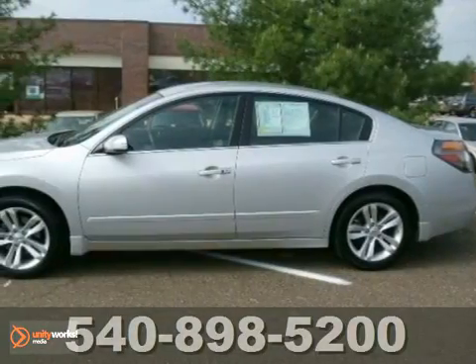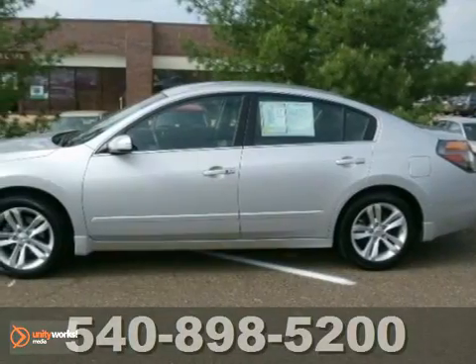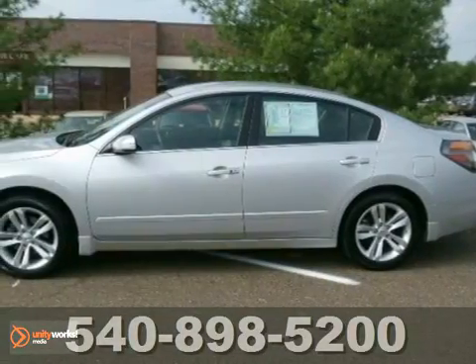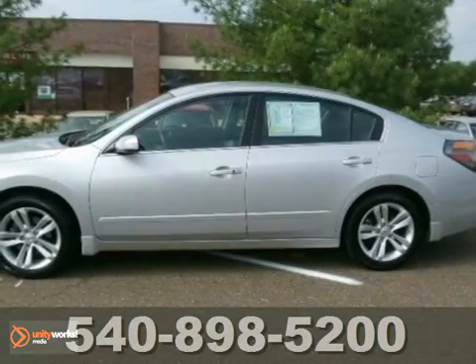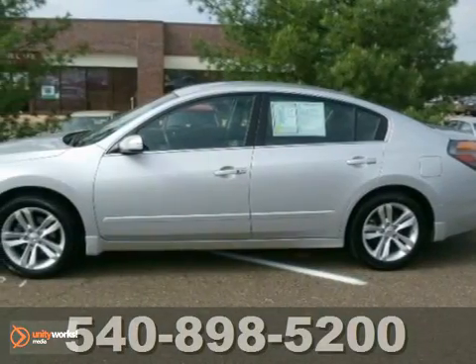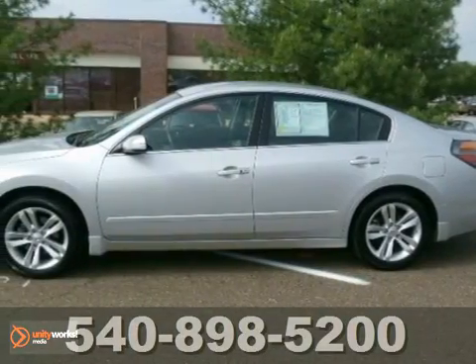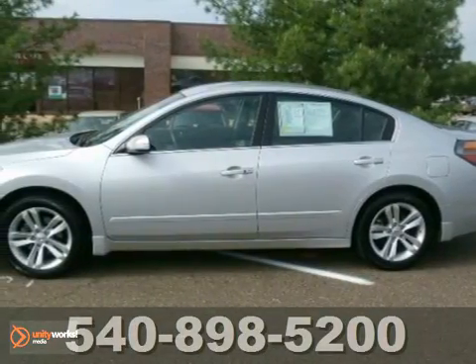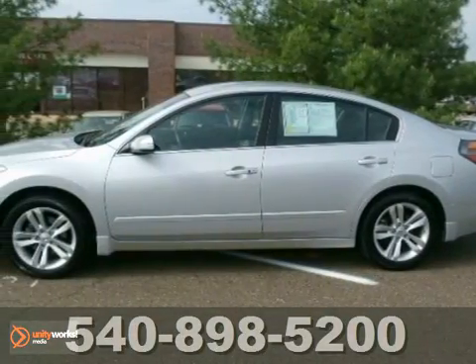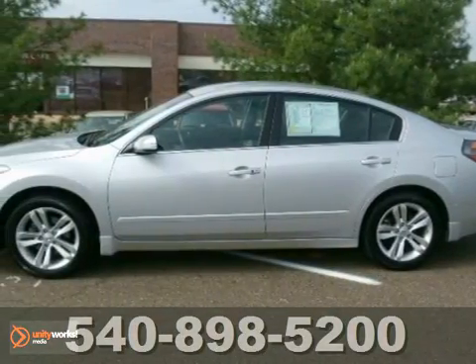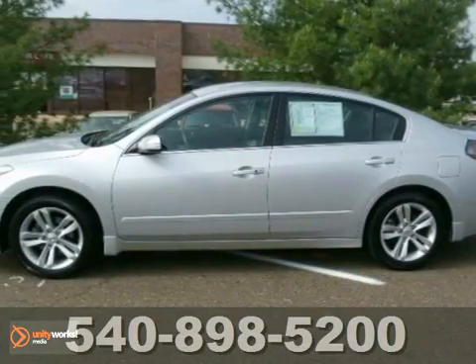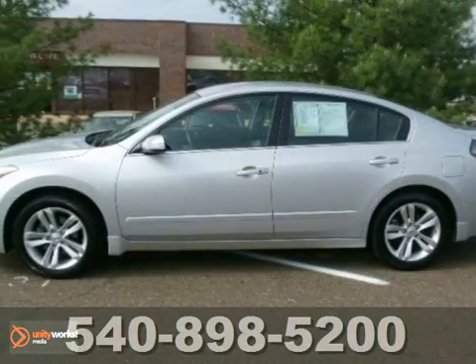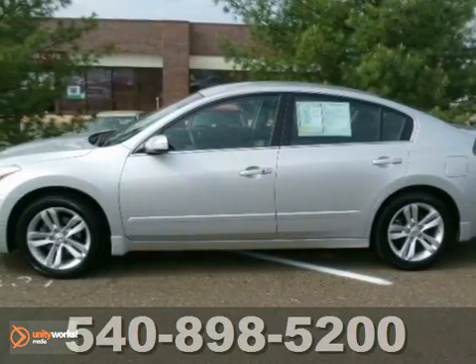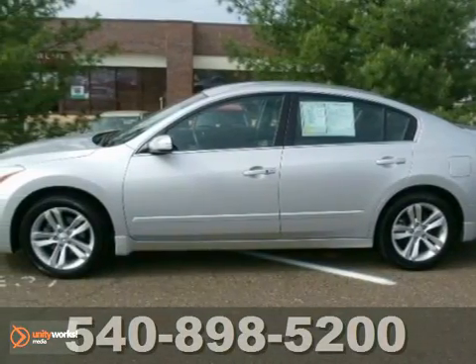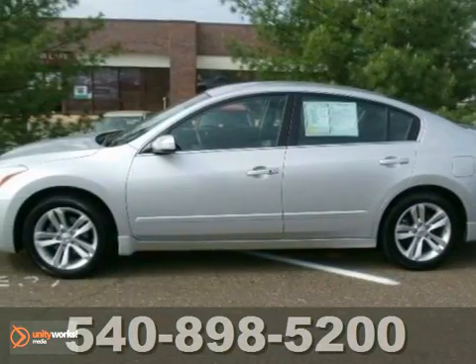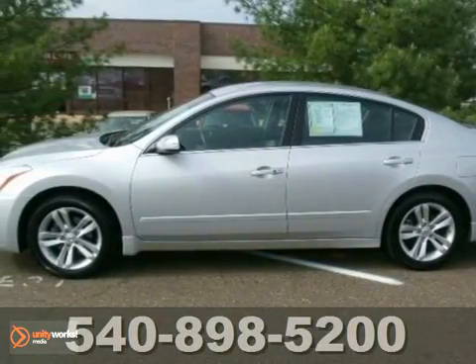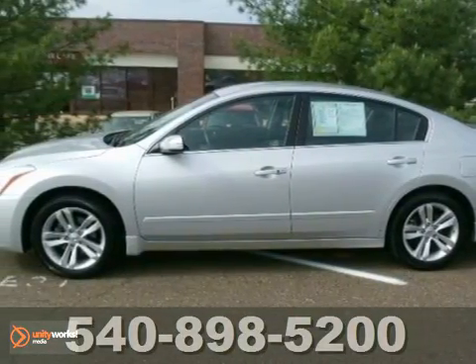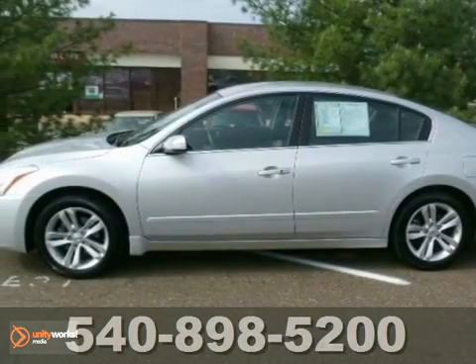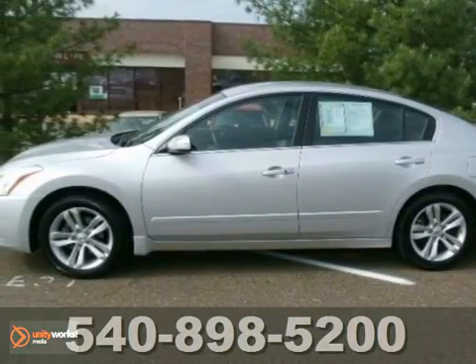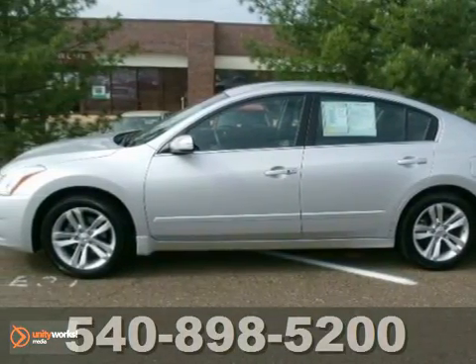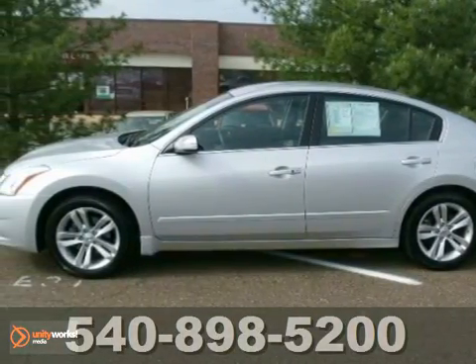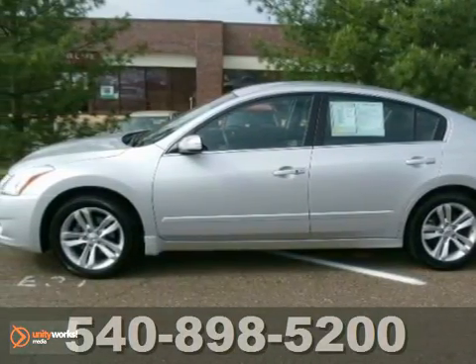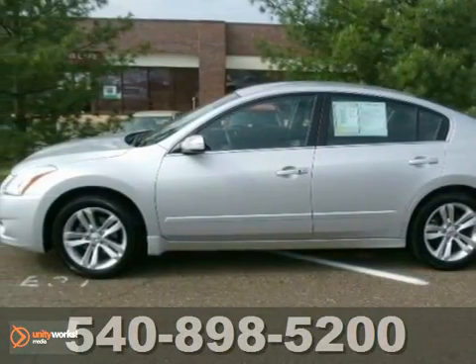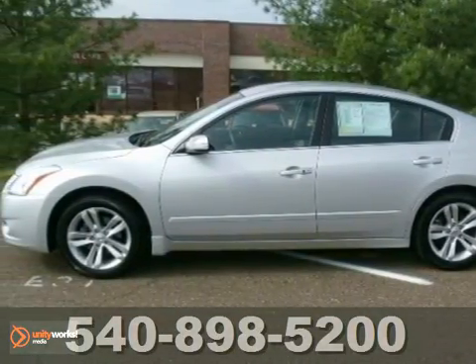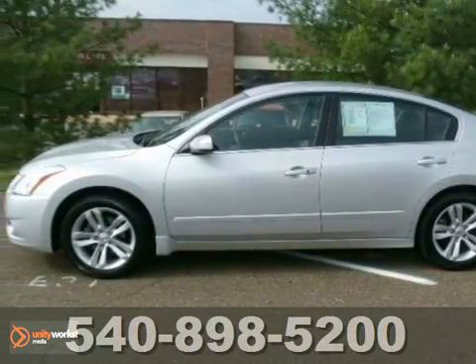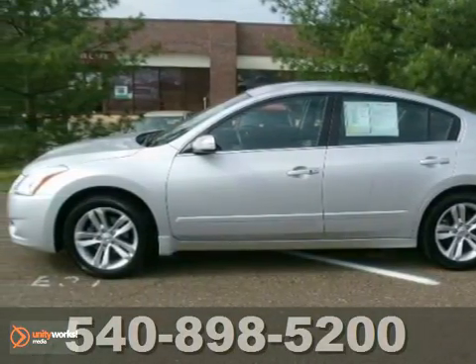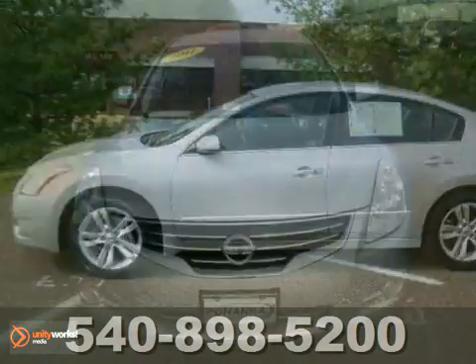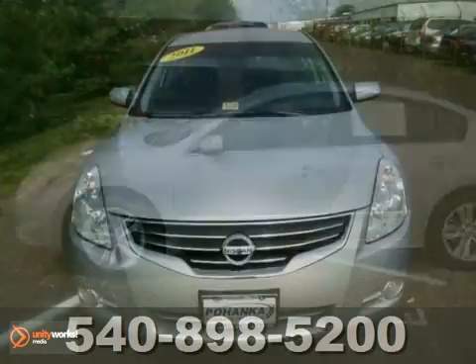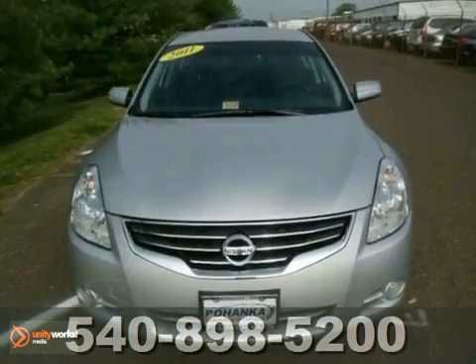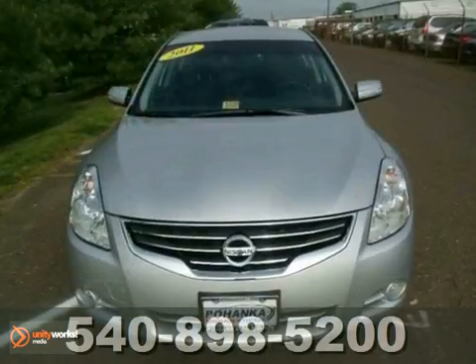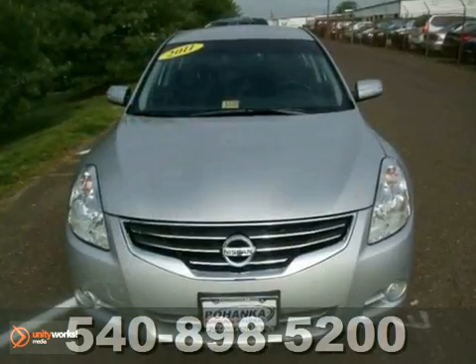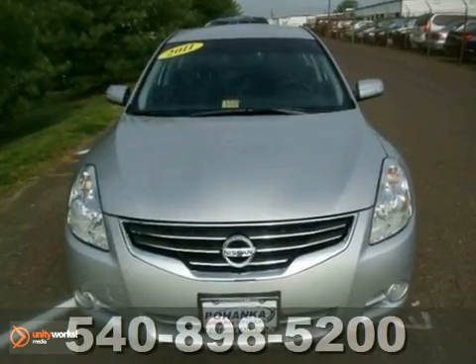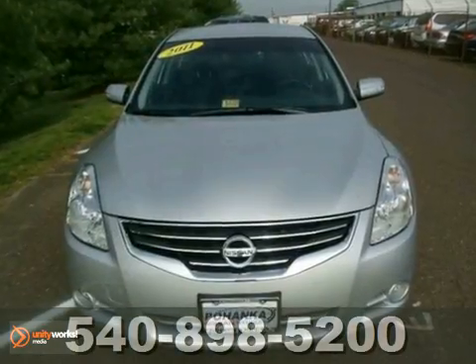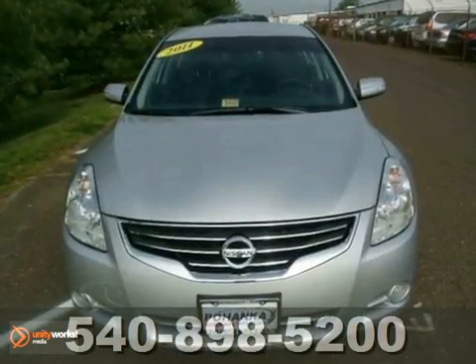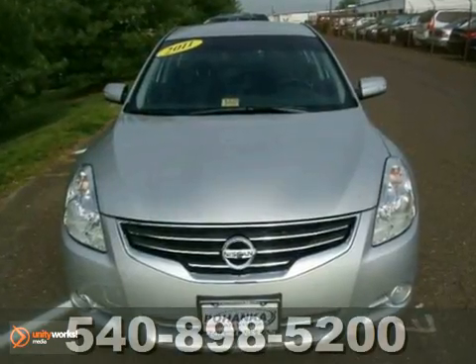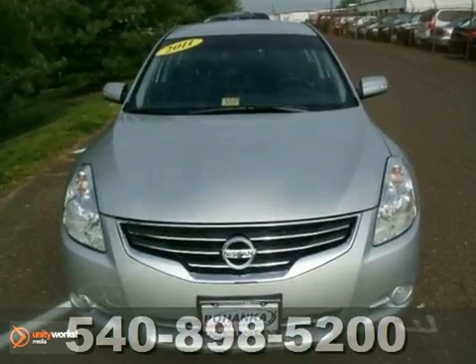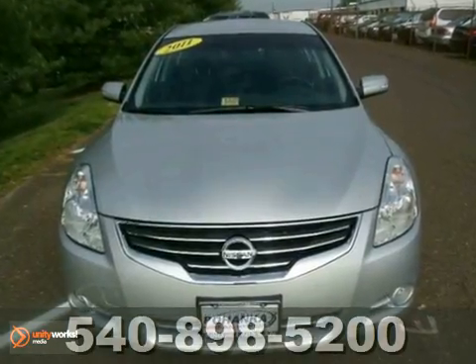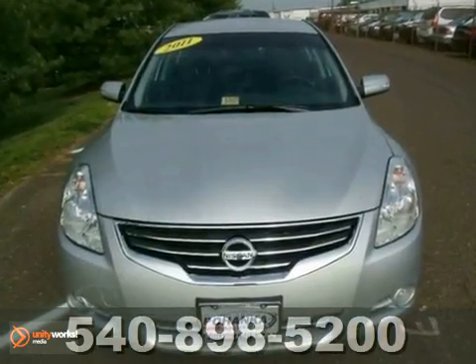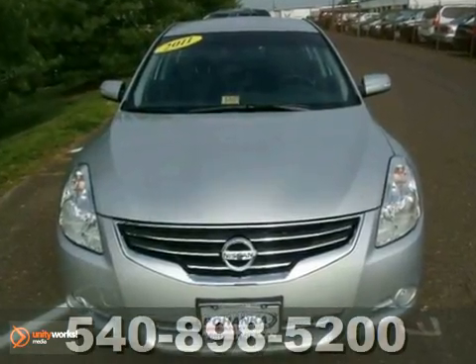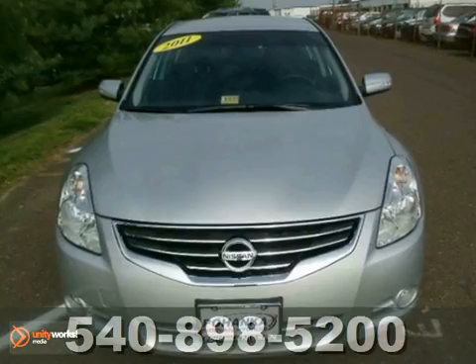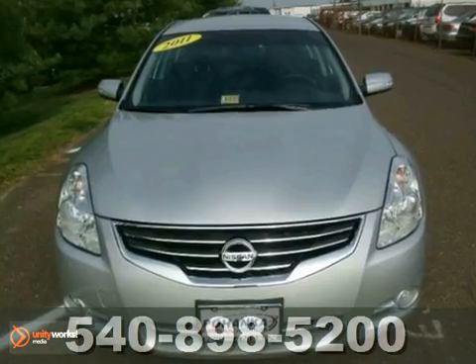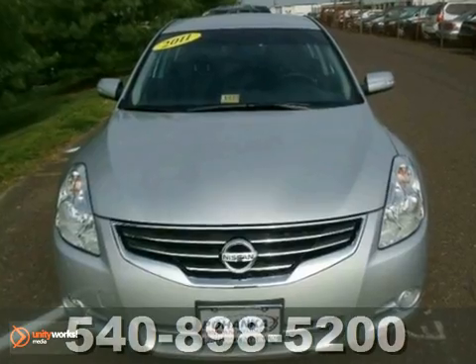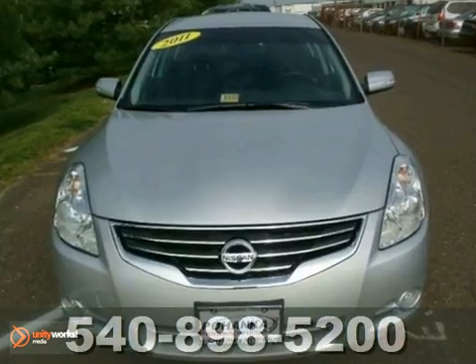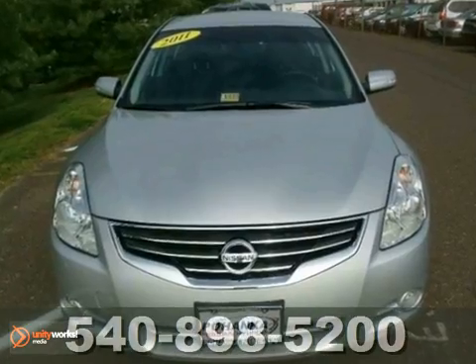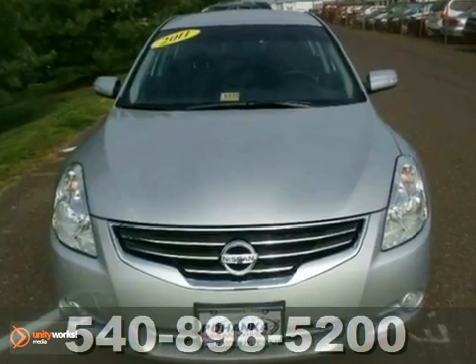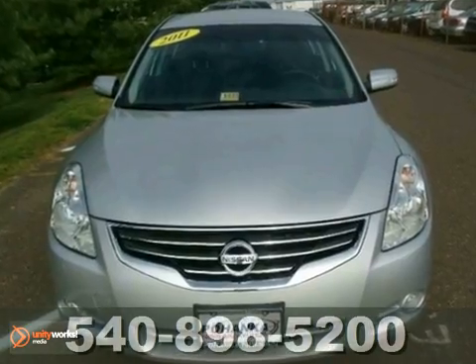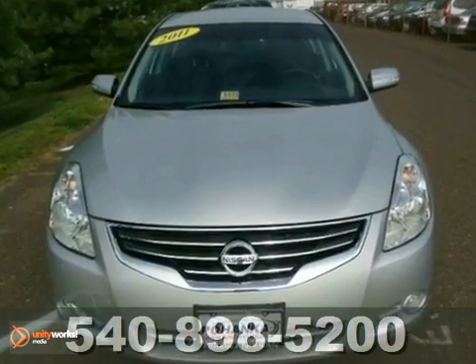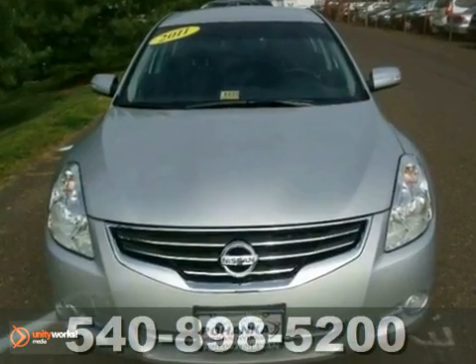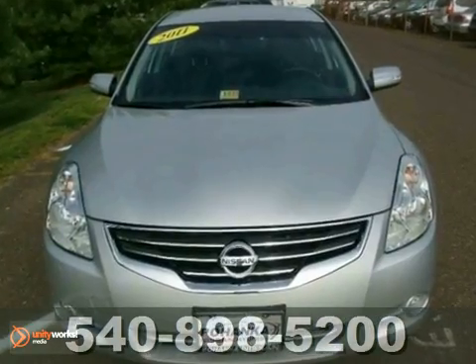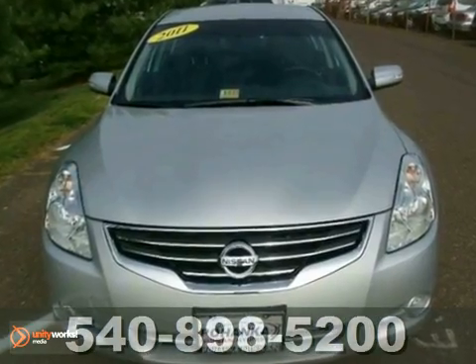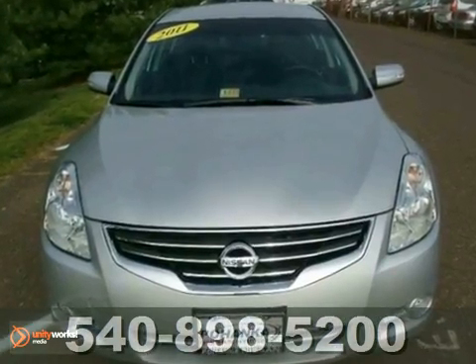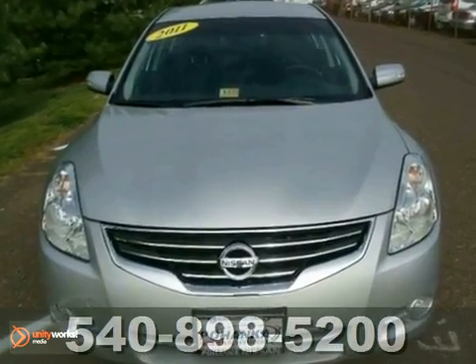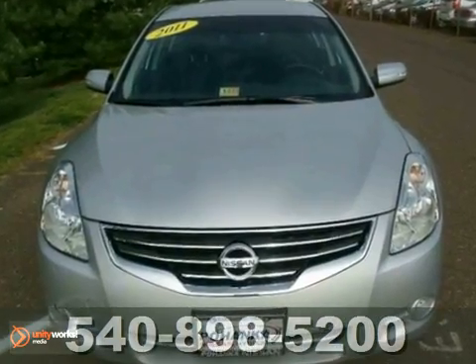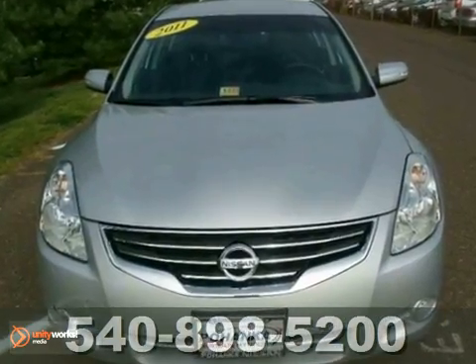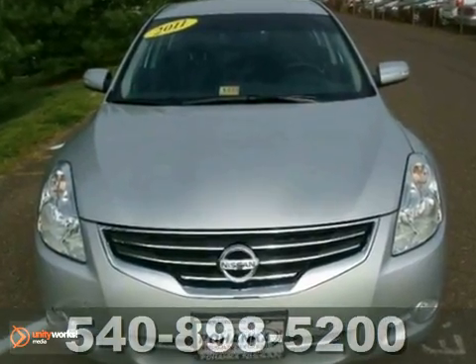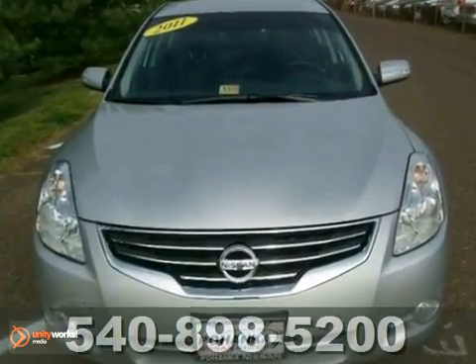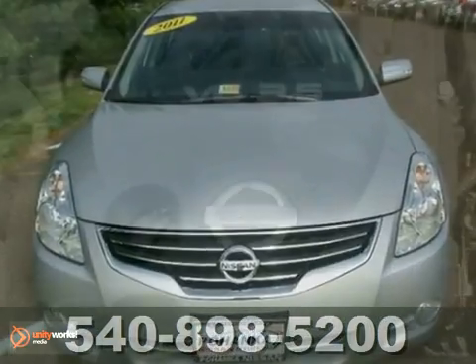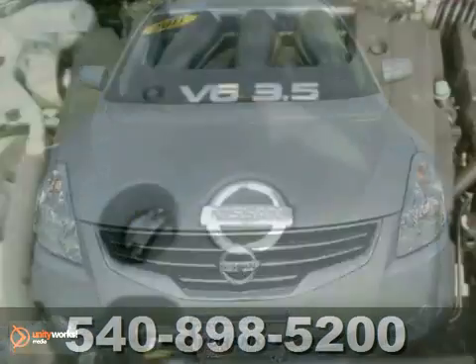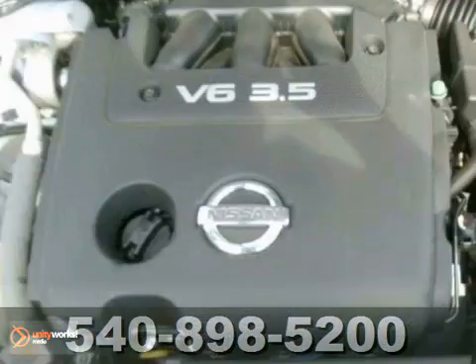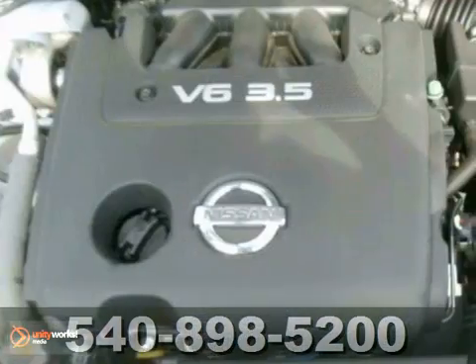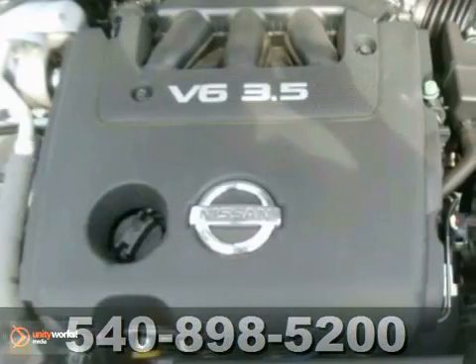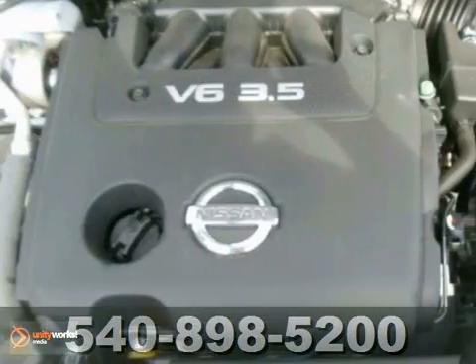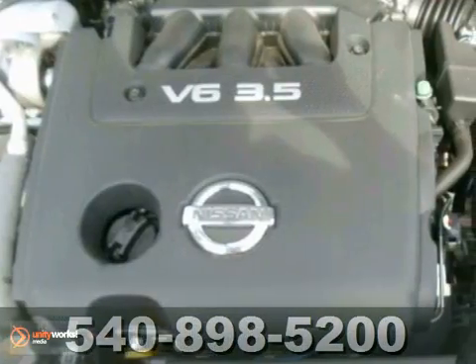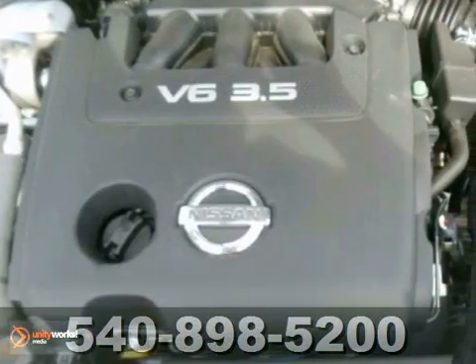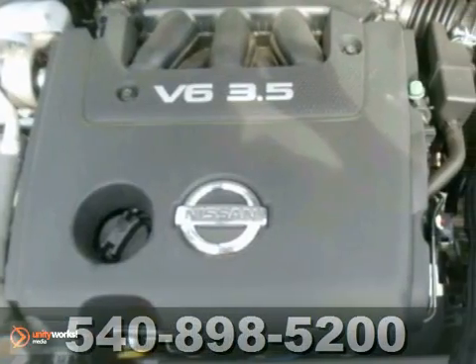Check out this 2011 Nissan Altima SR. This certified vehicle has a Carfax buyback guarantee and a clean, accident-free title.